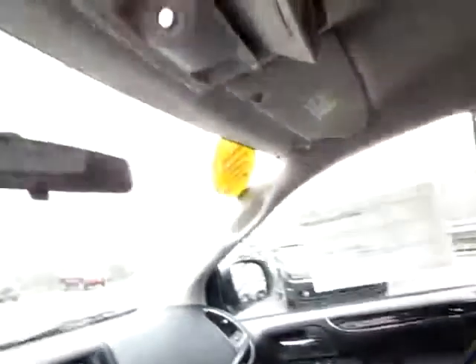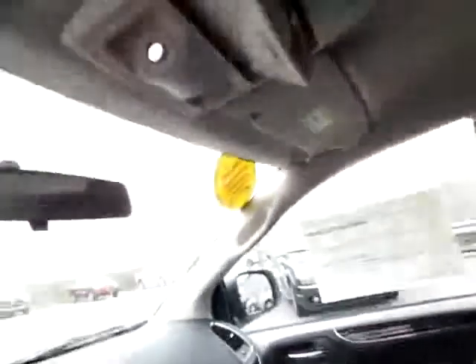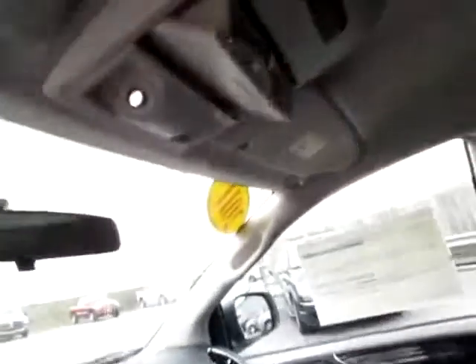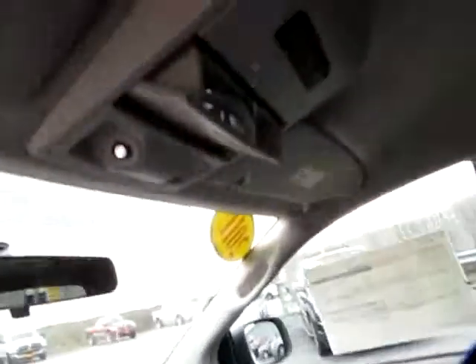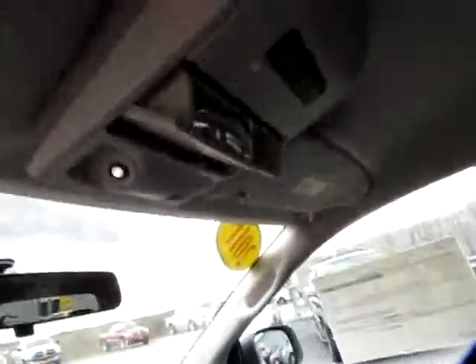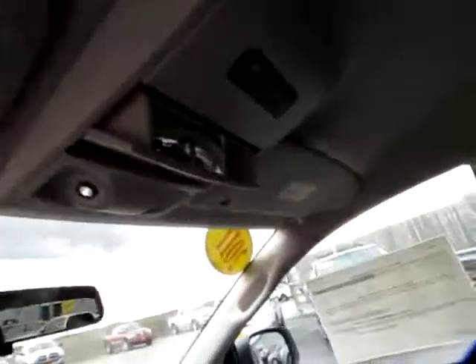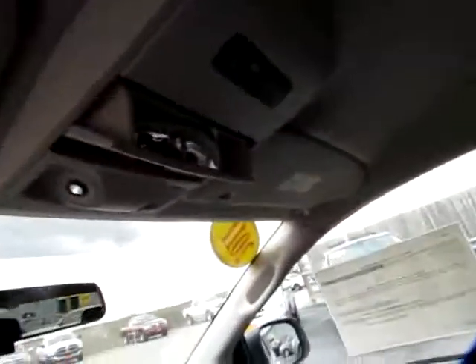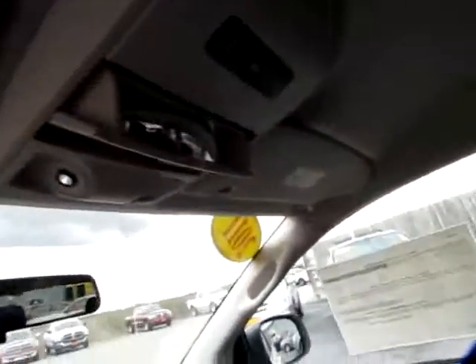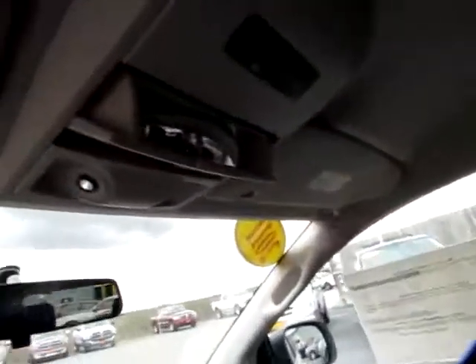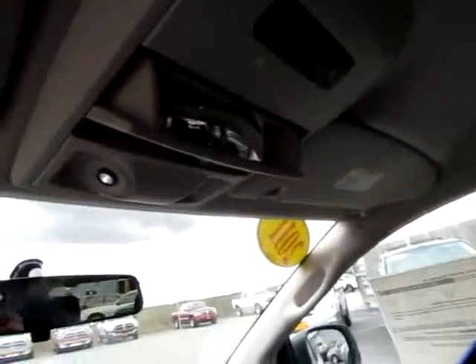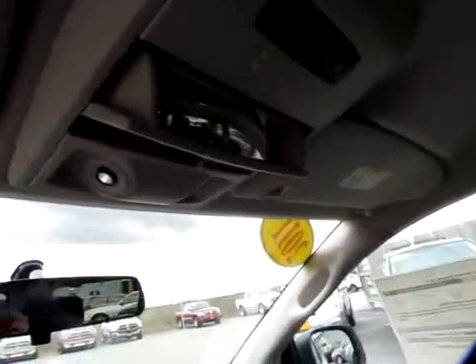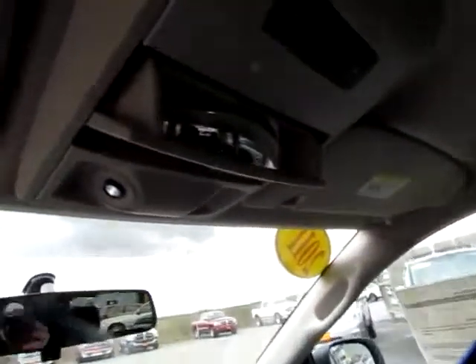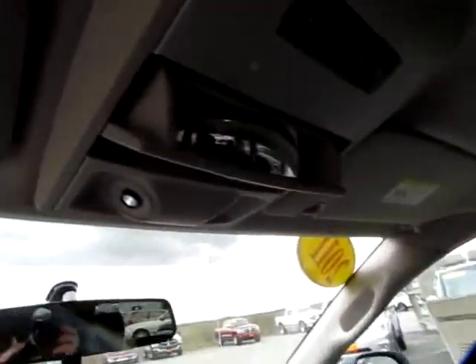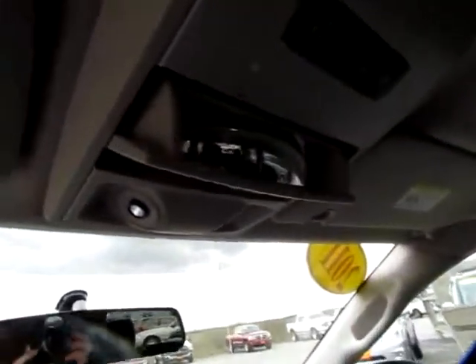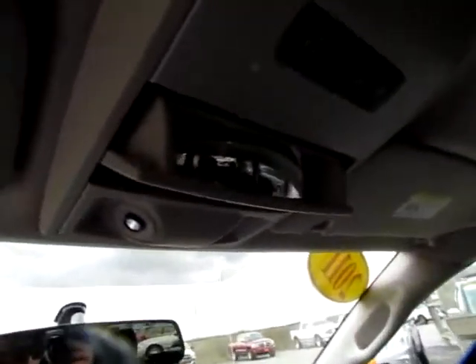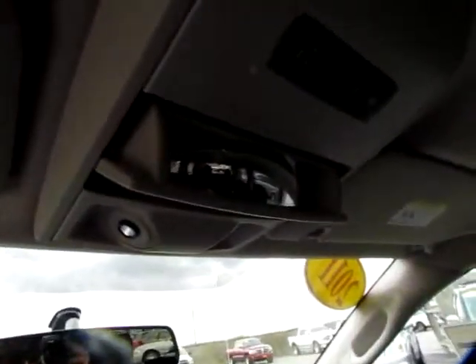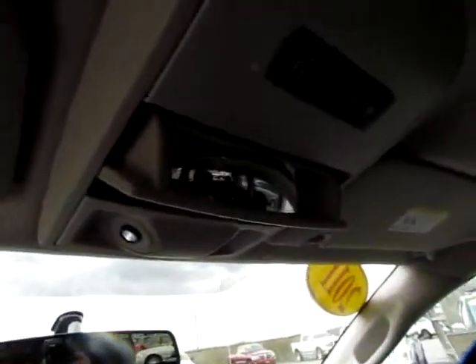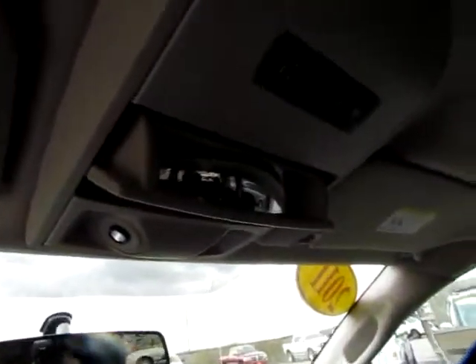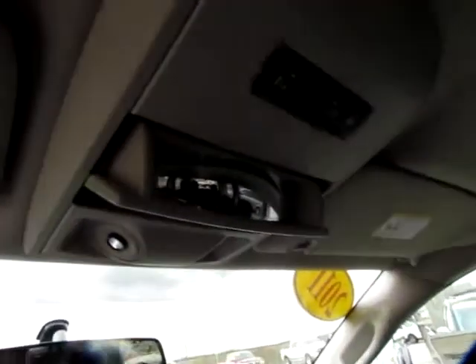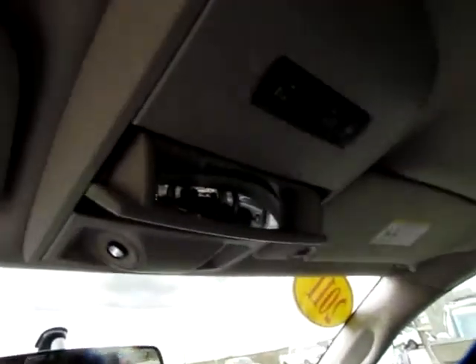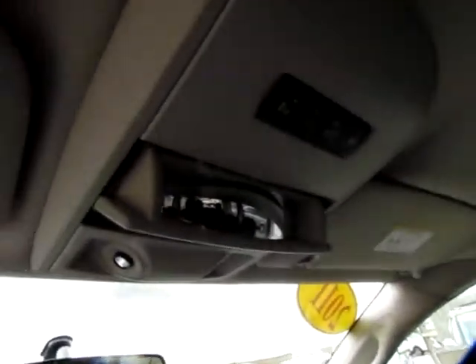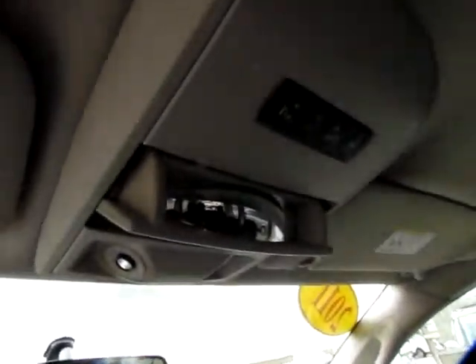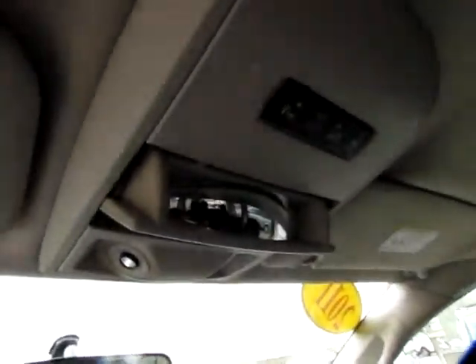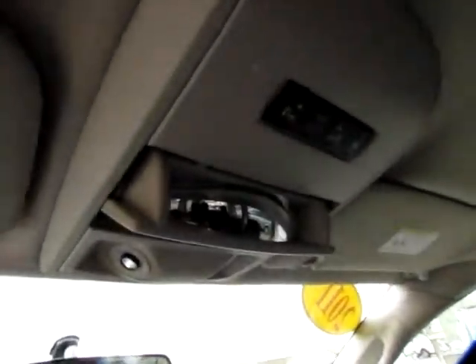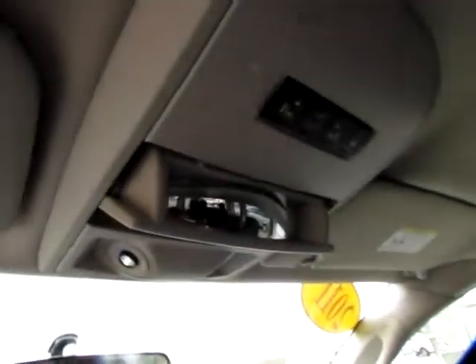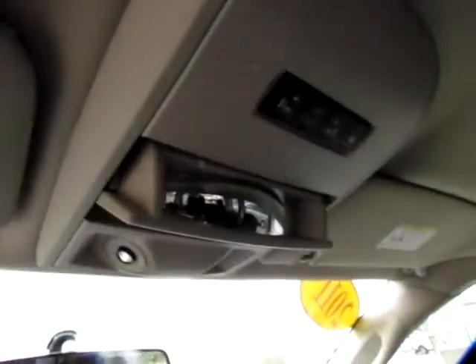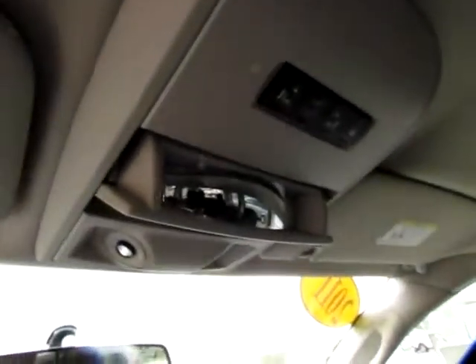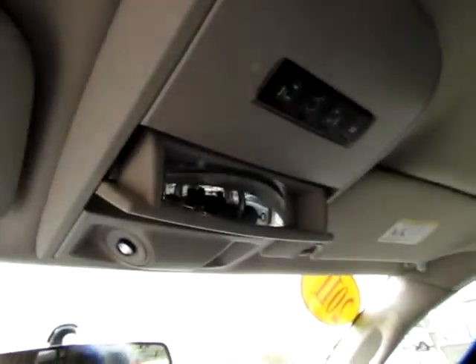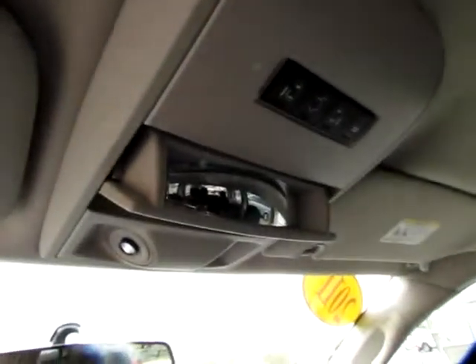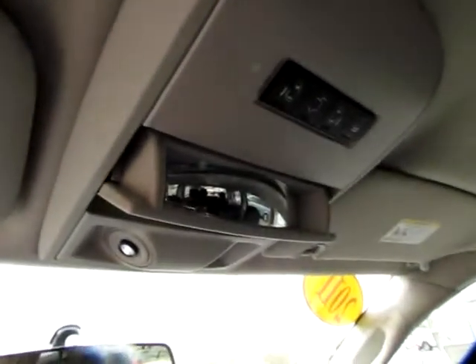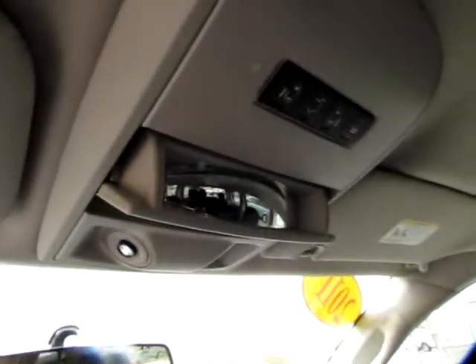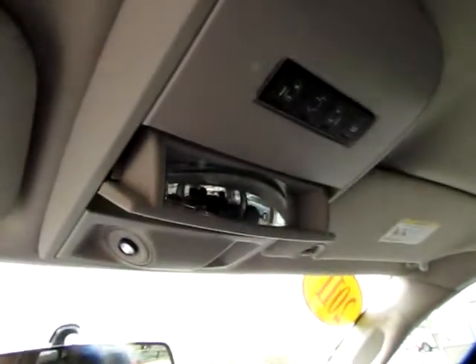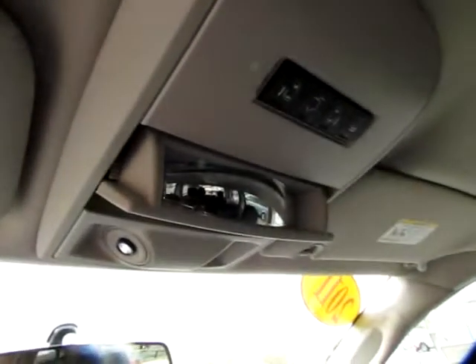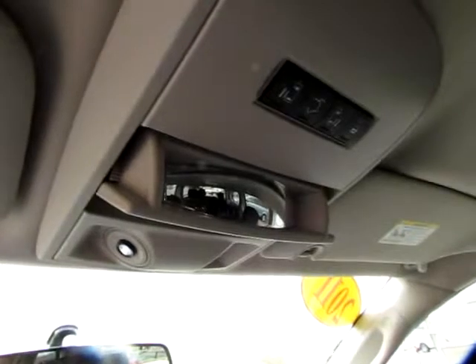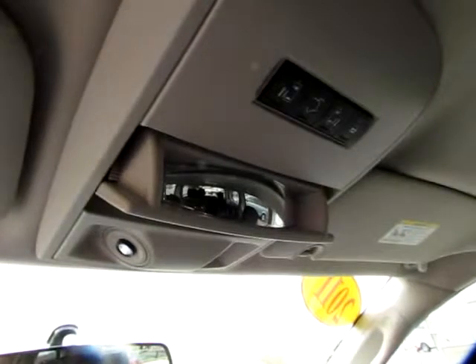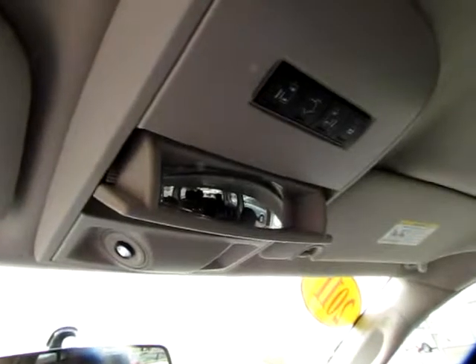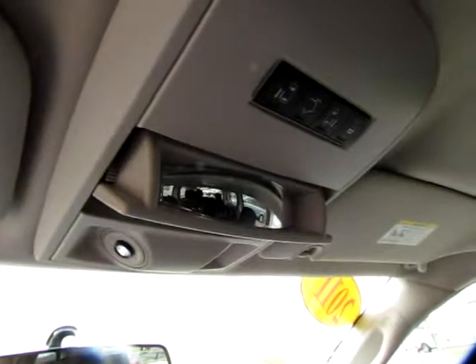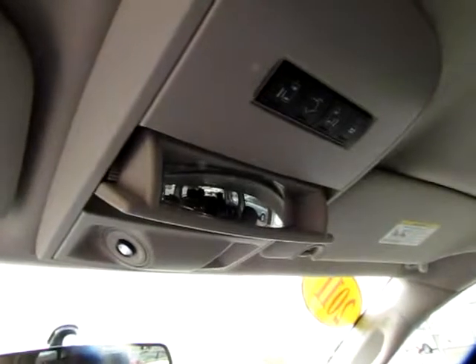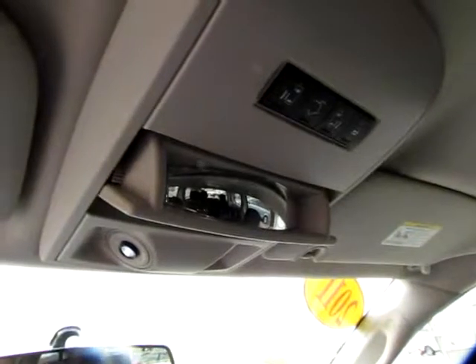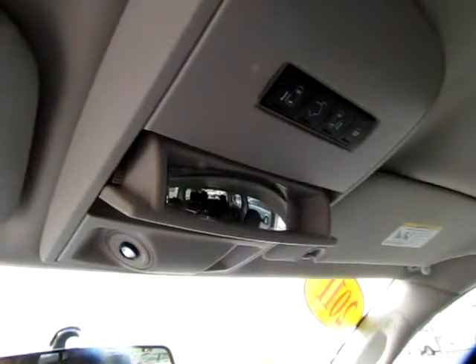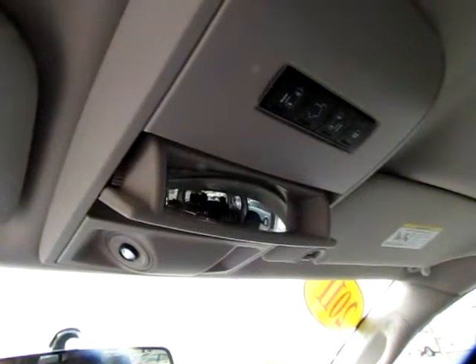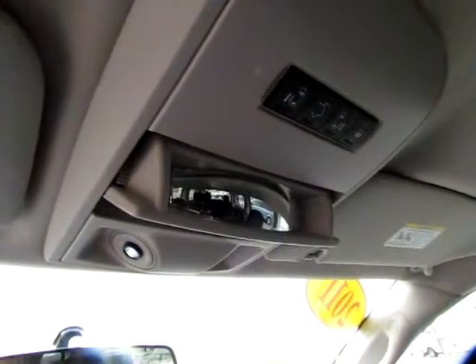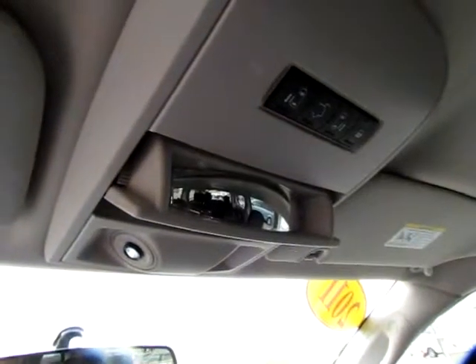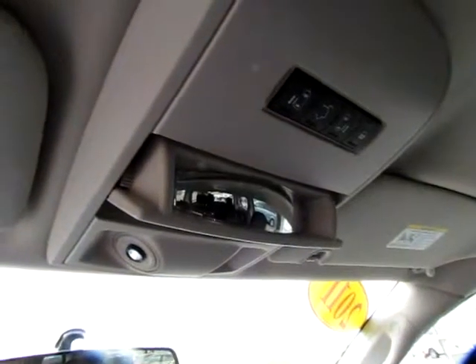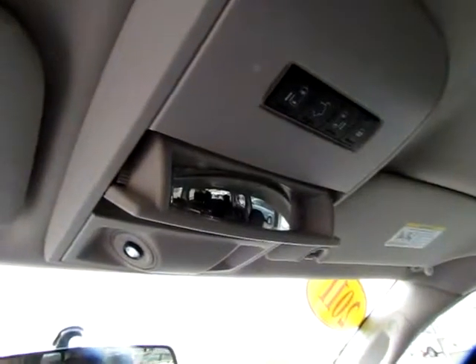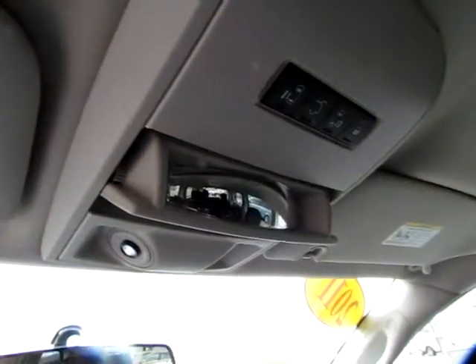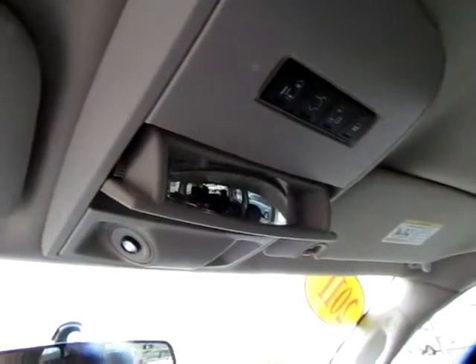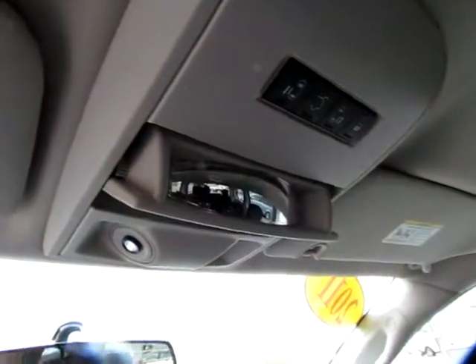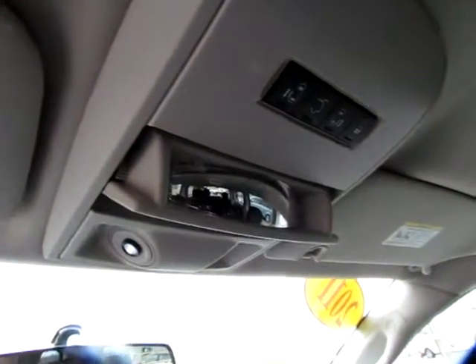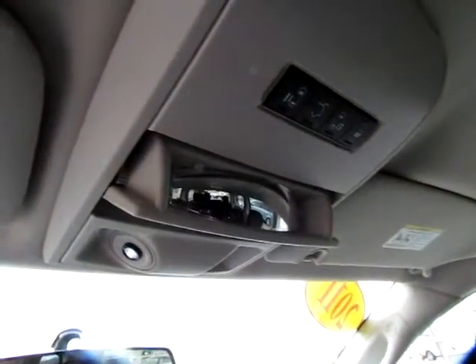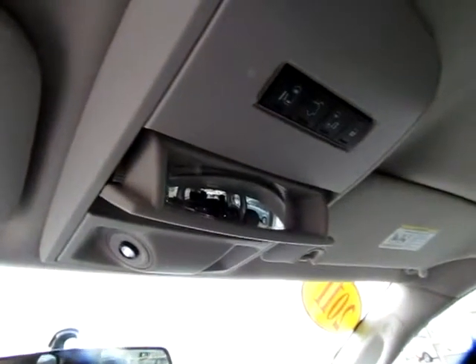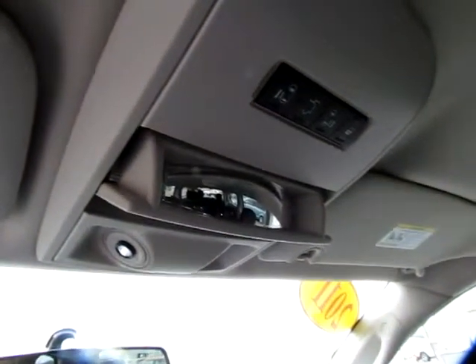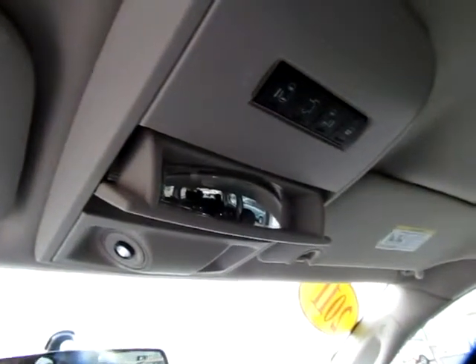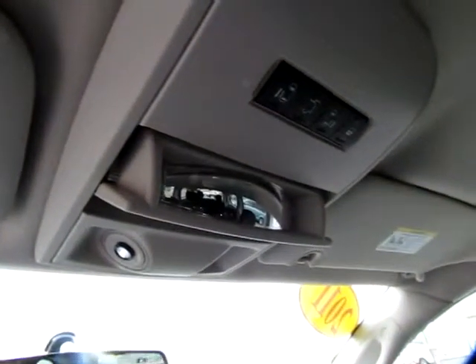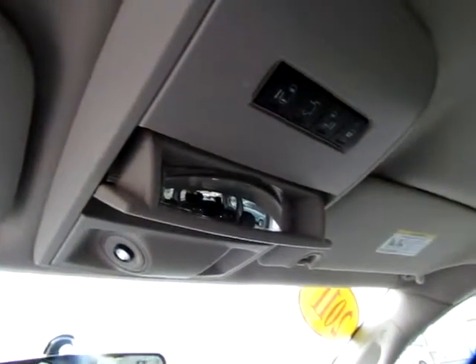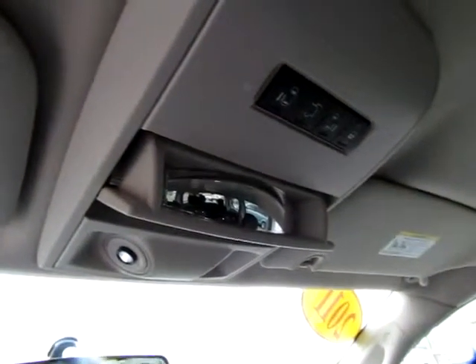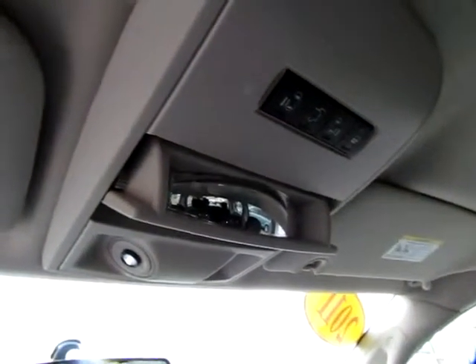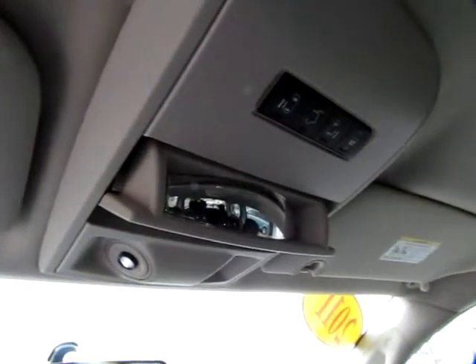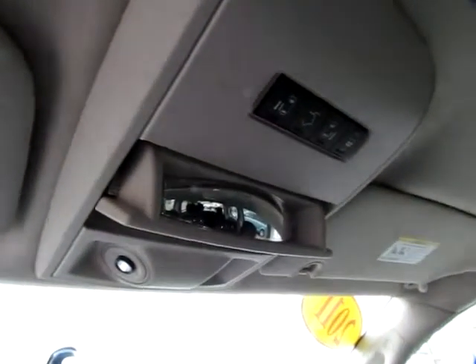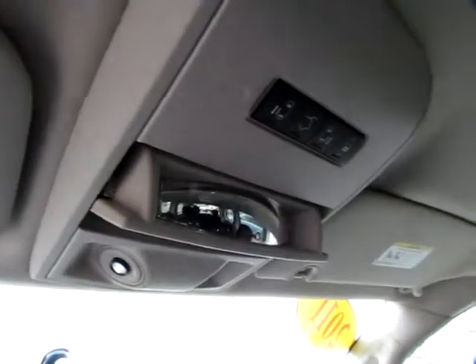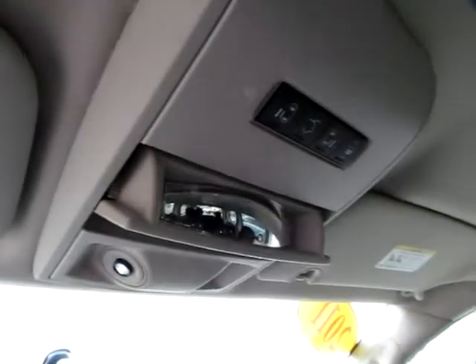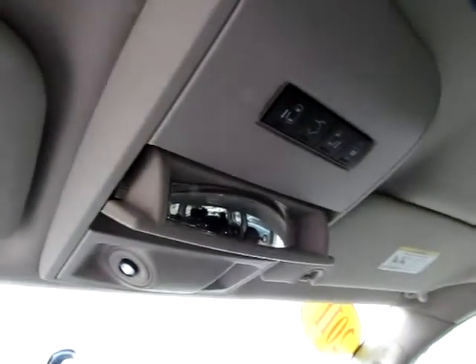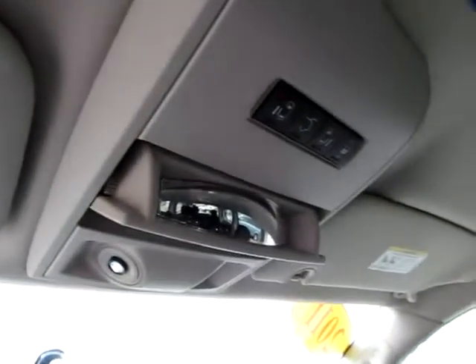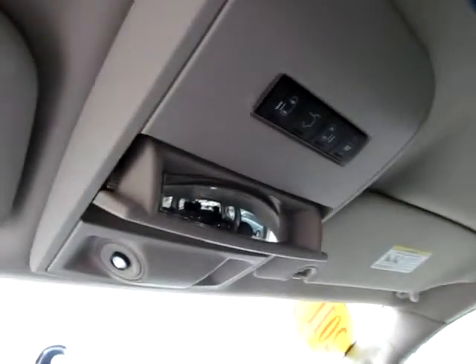Also, a beveled mirror which you can see the entire rear of this van without even turning your head.